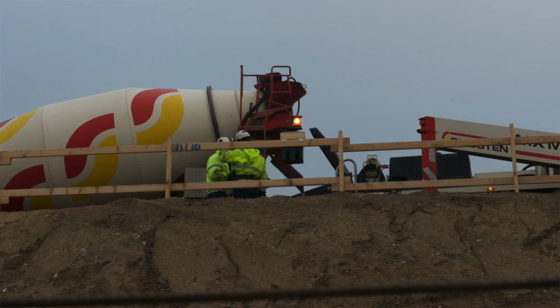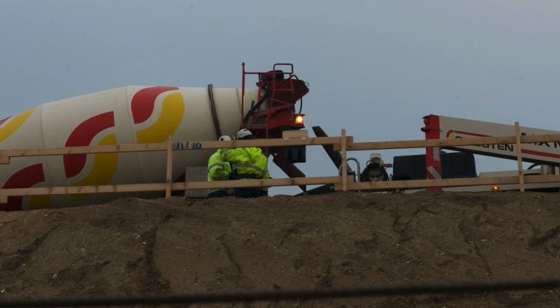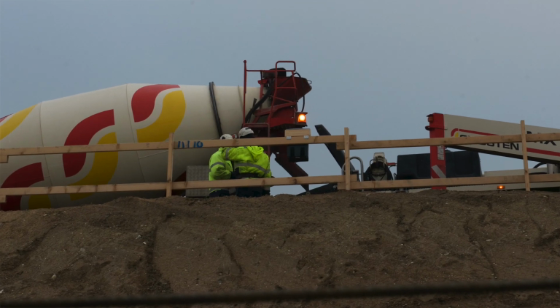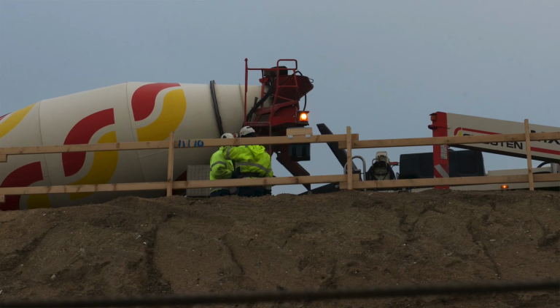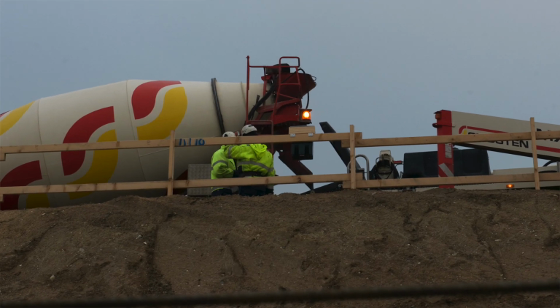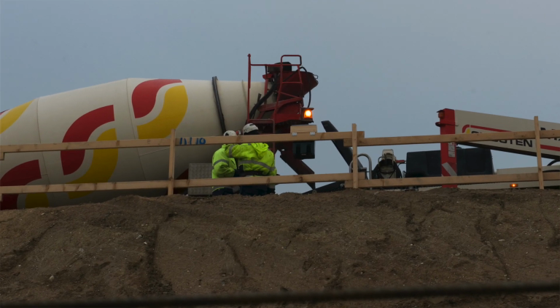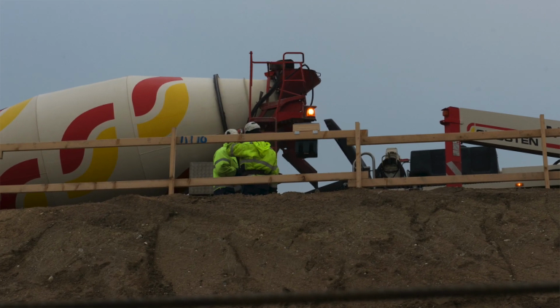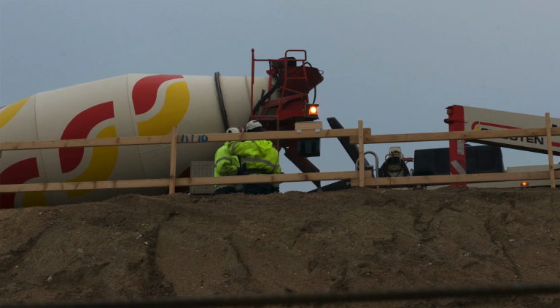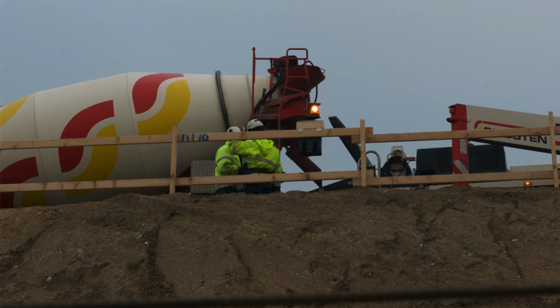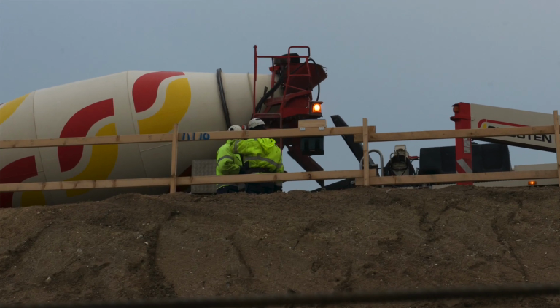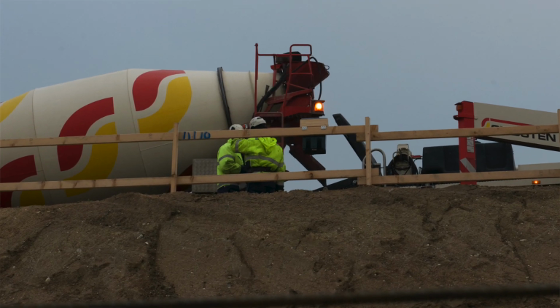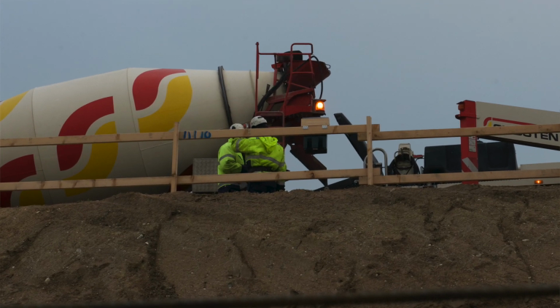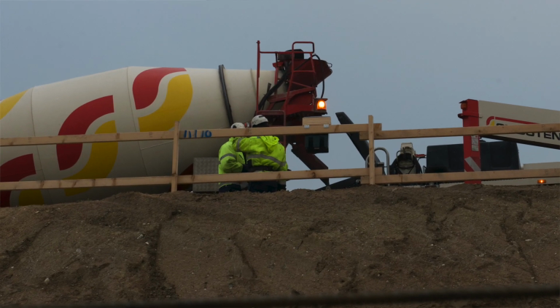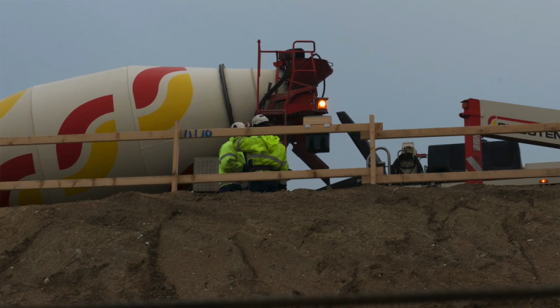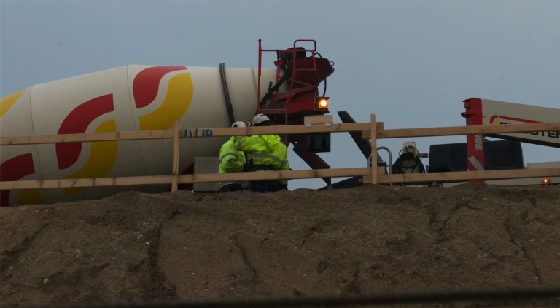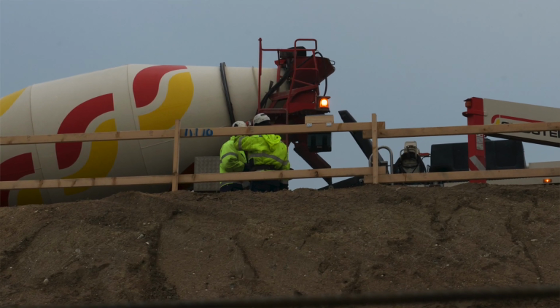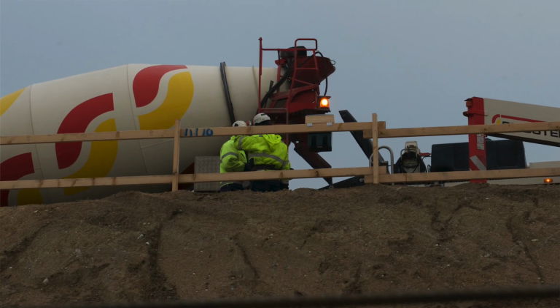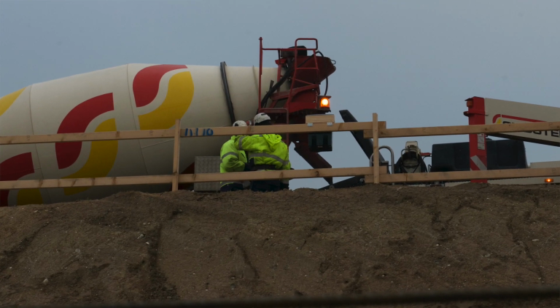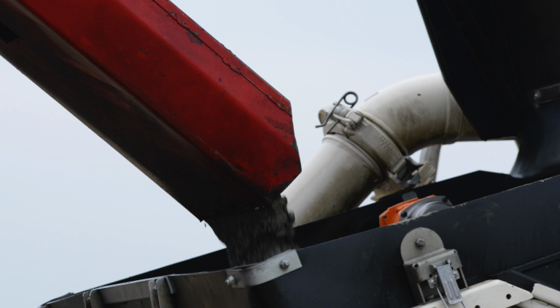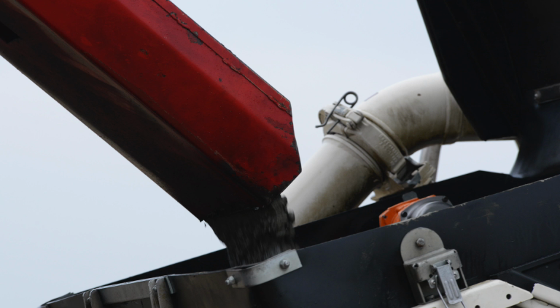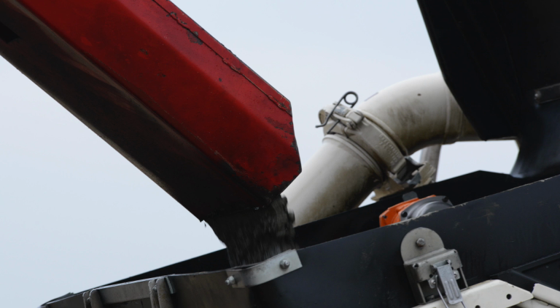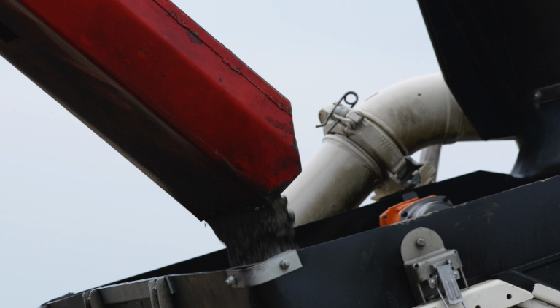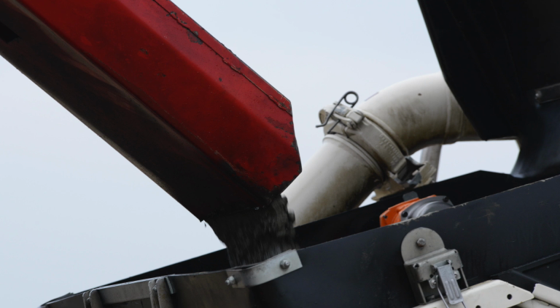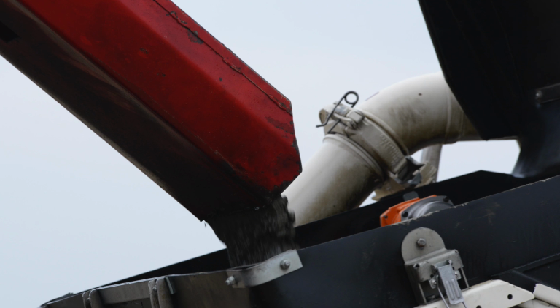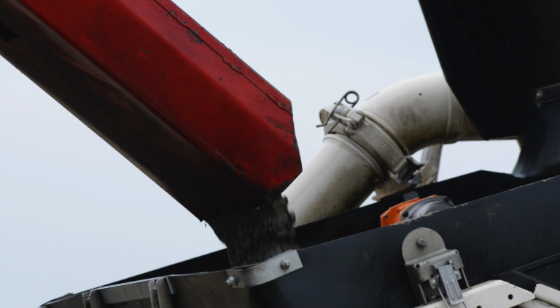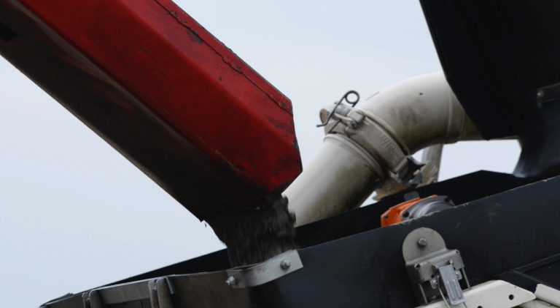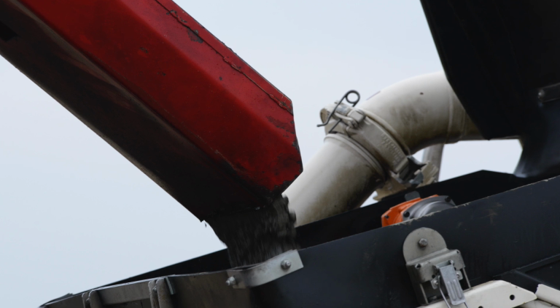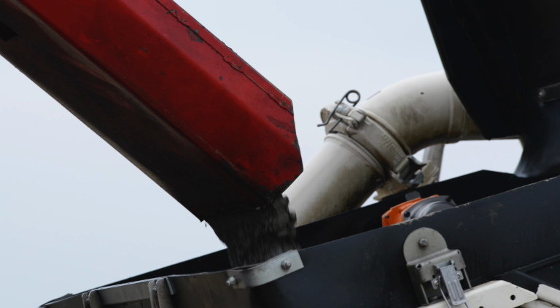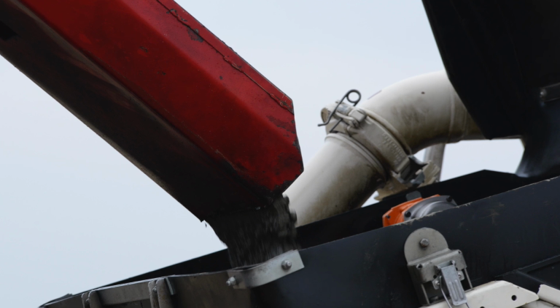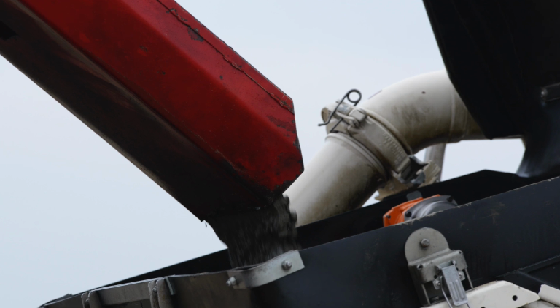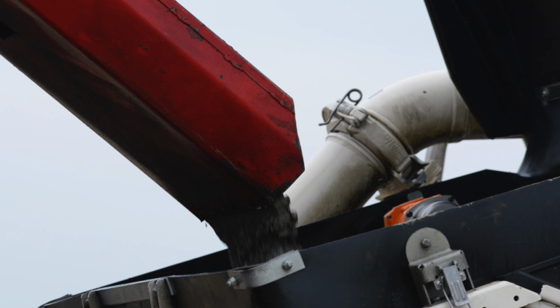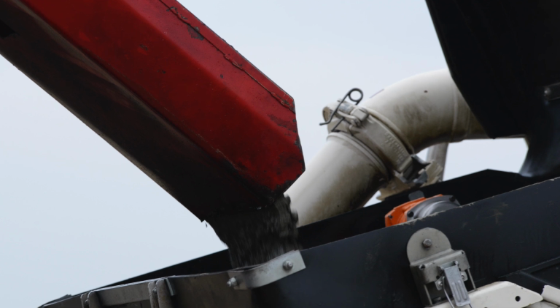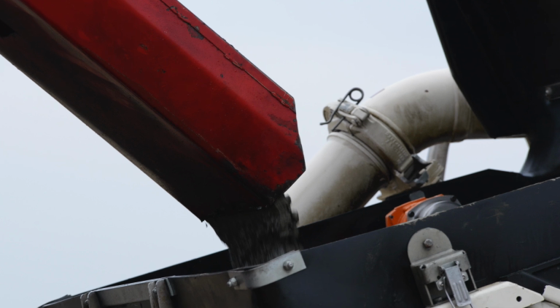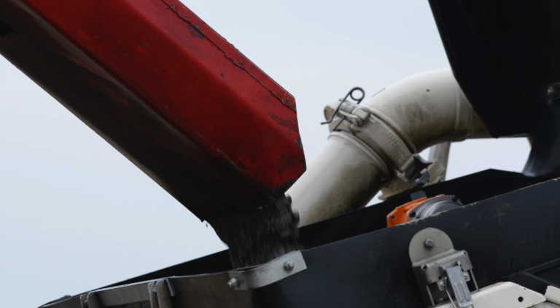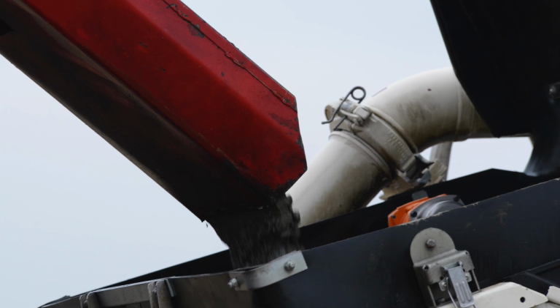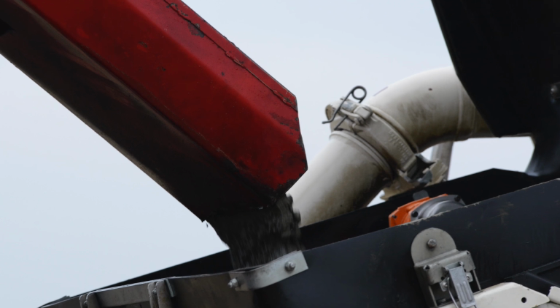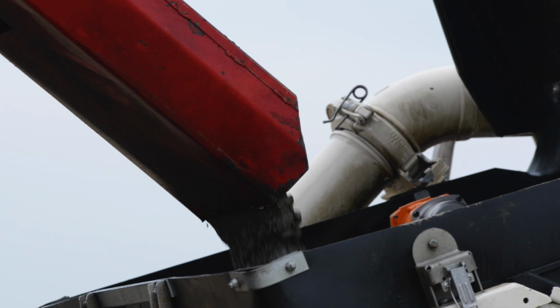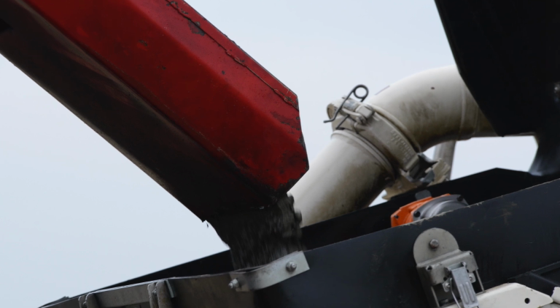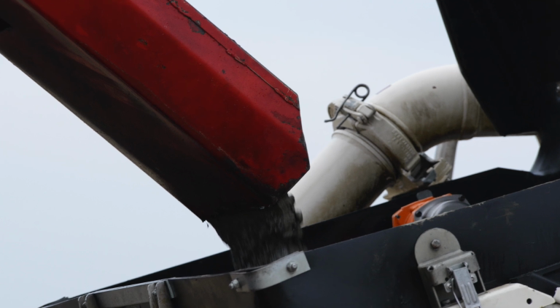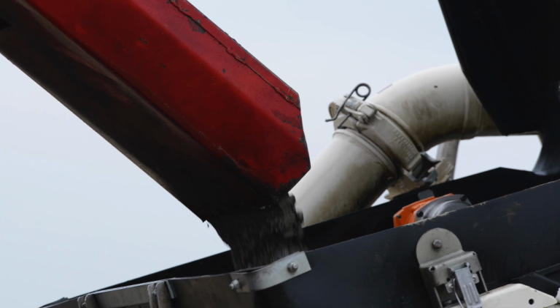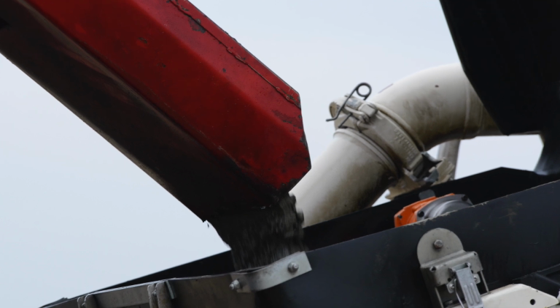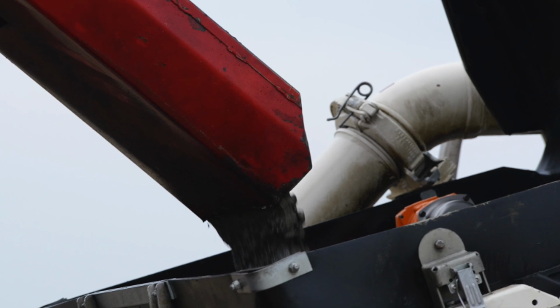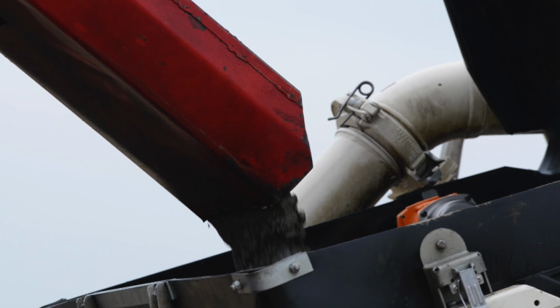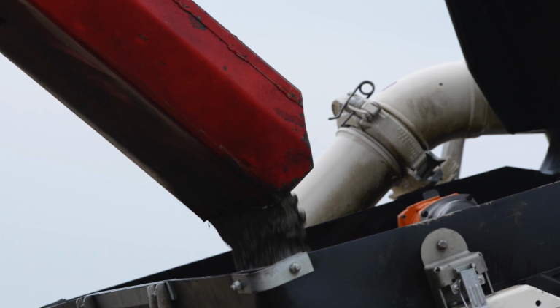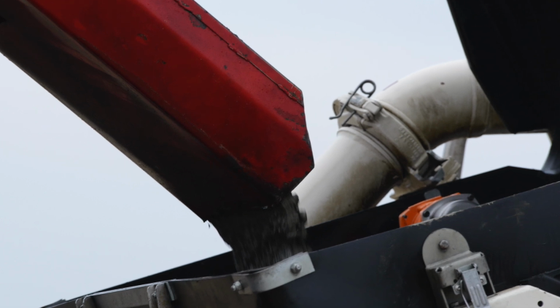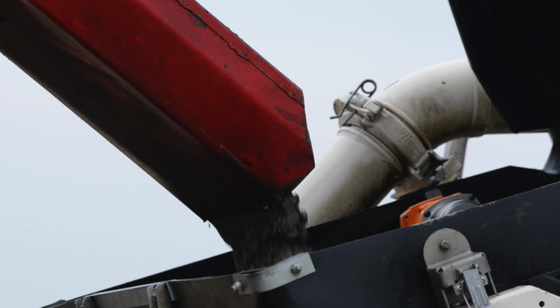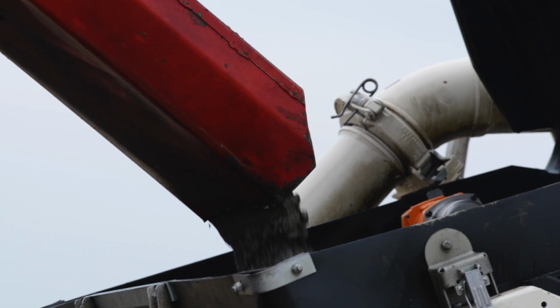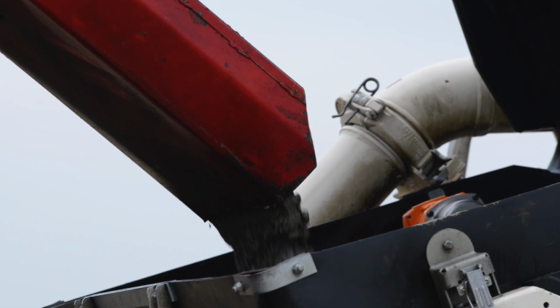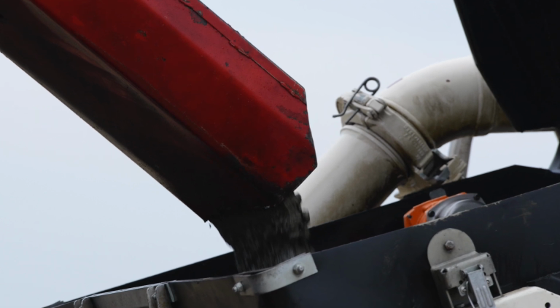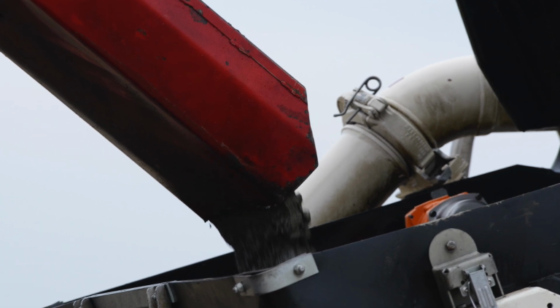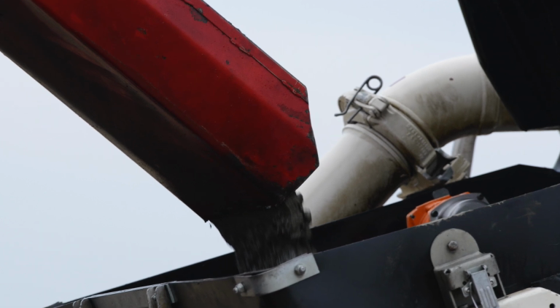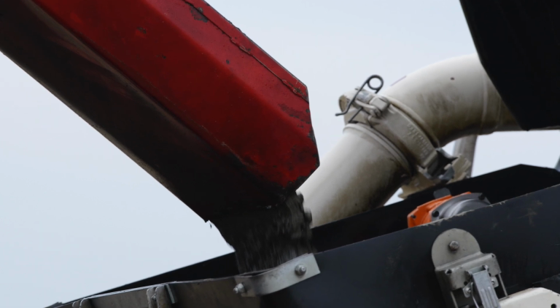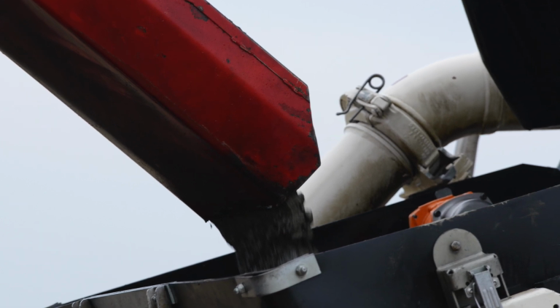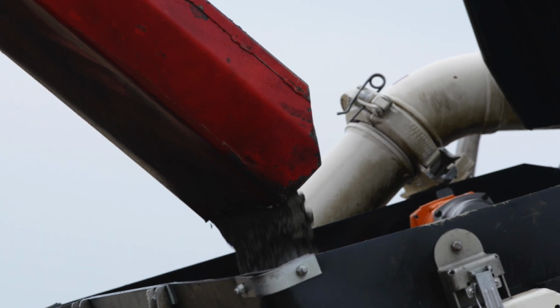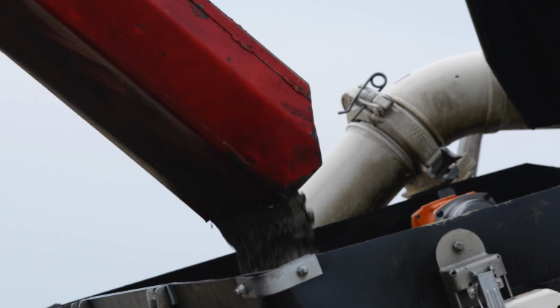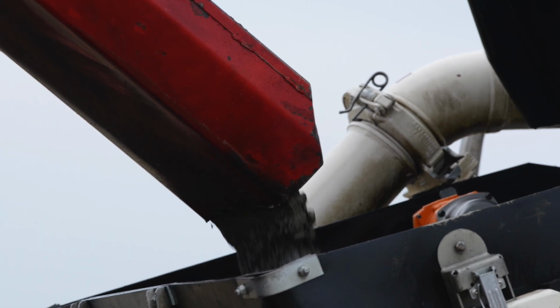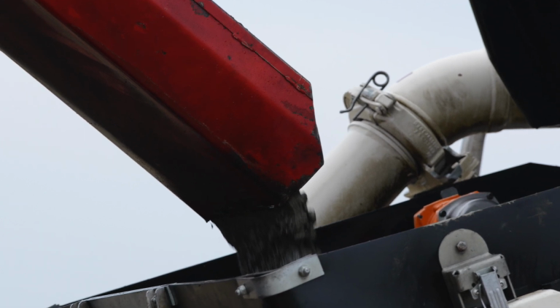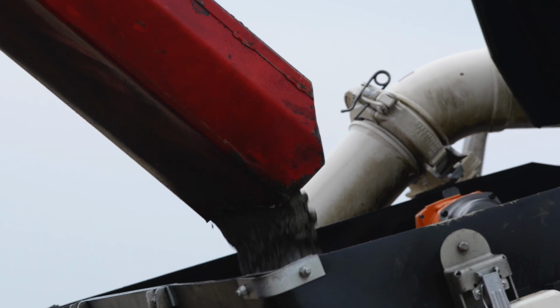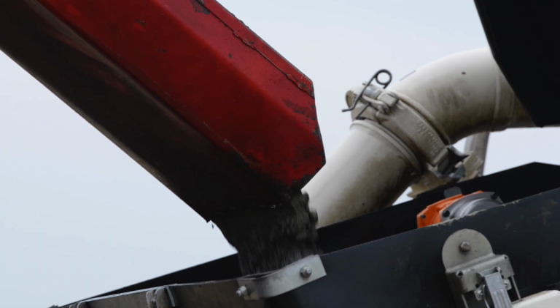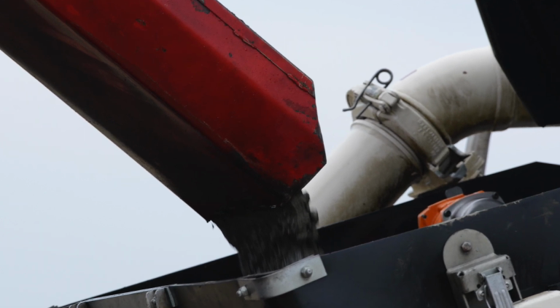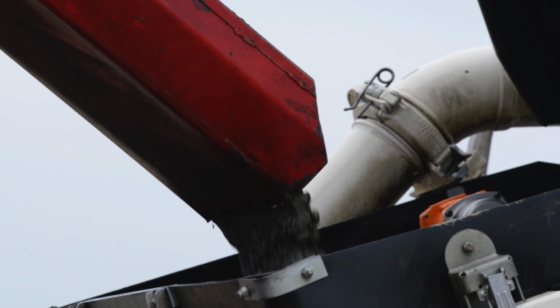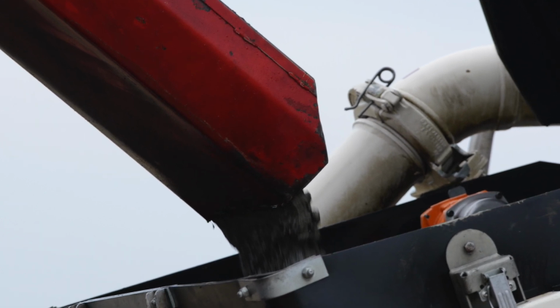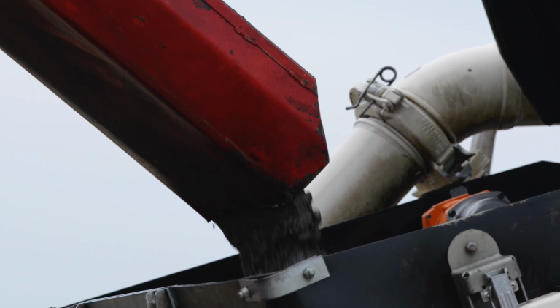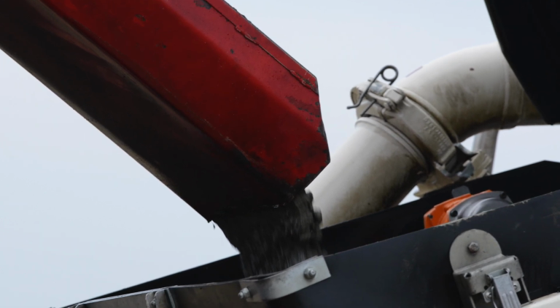A truck usually has around six cubic metres, so 110 divided by six — I think it's around 19 to 20 trucks.